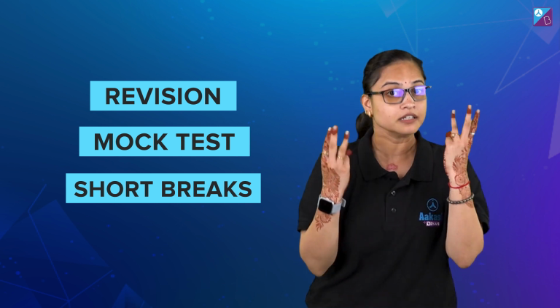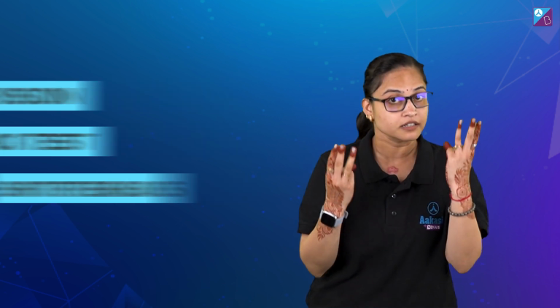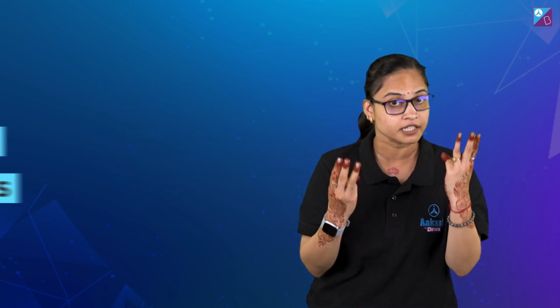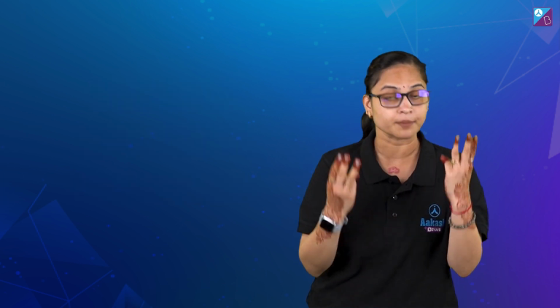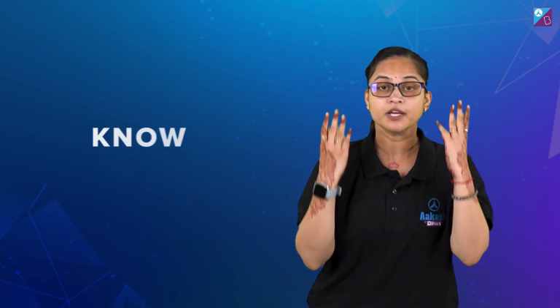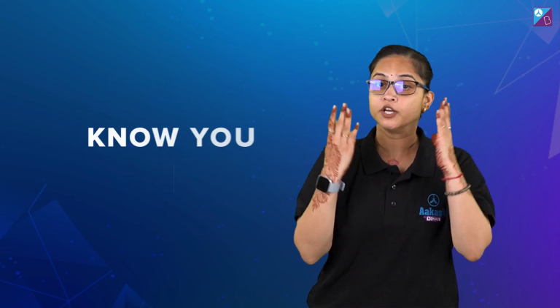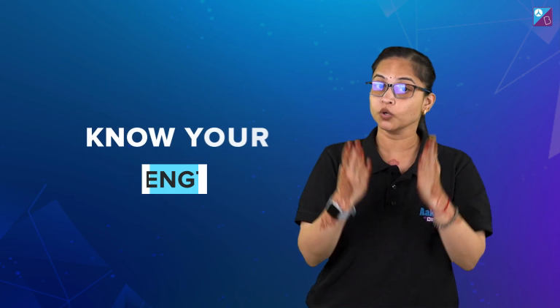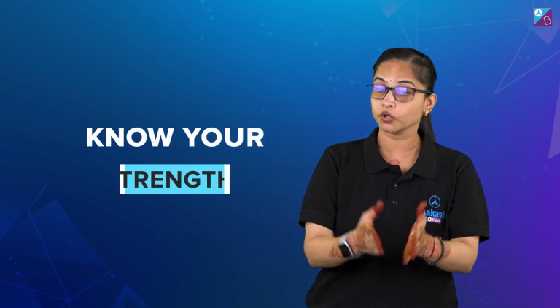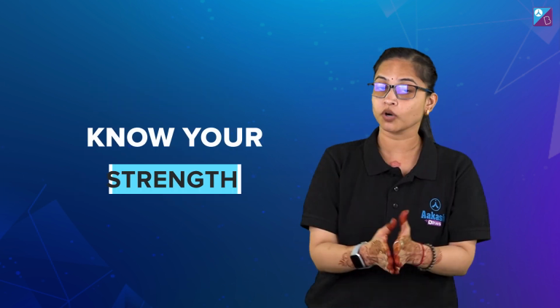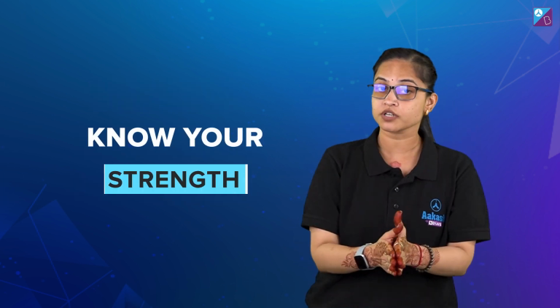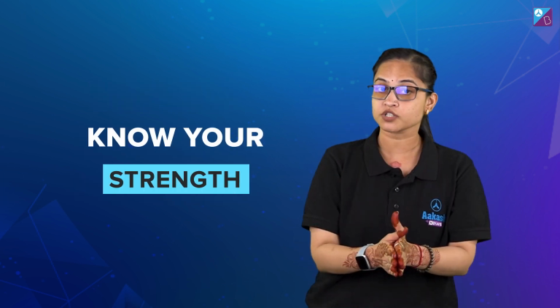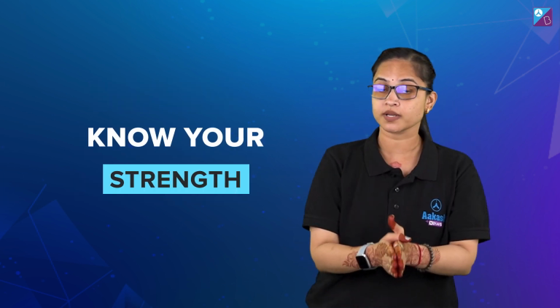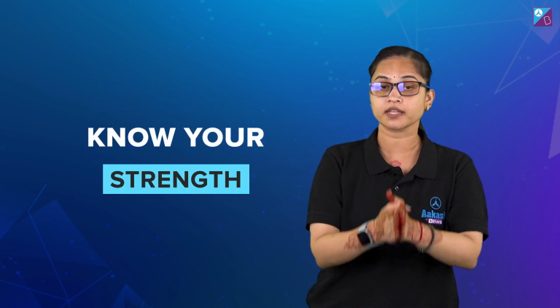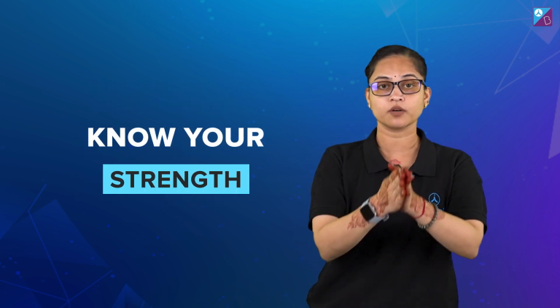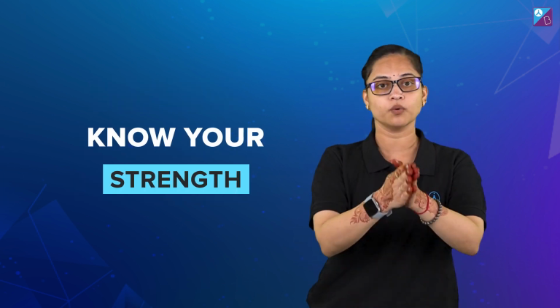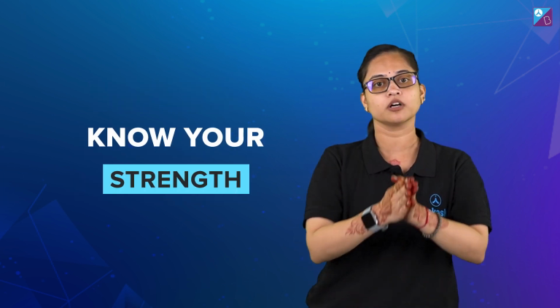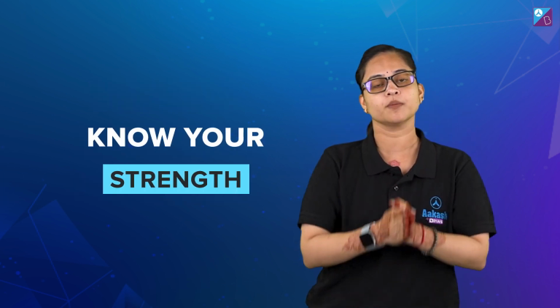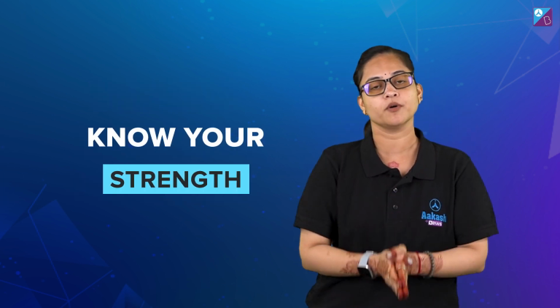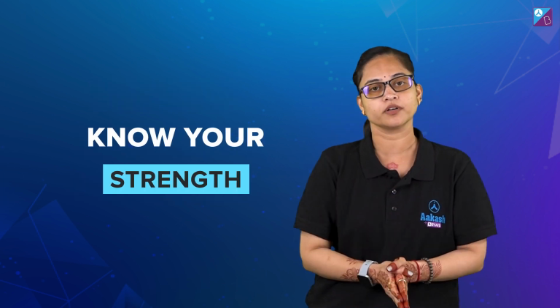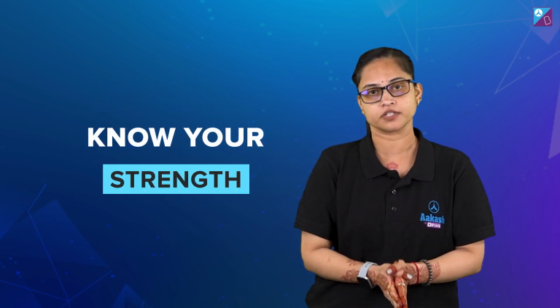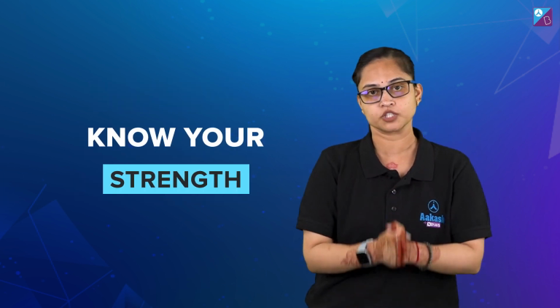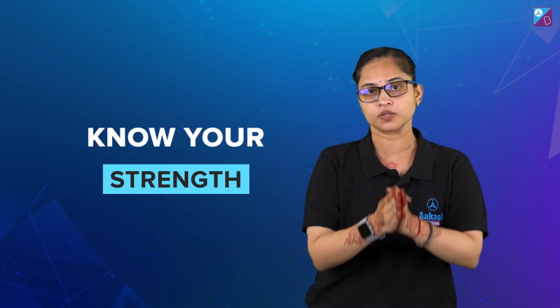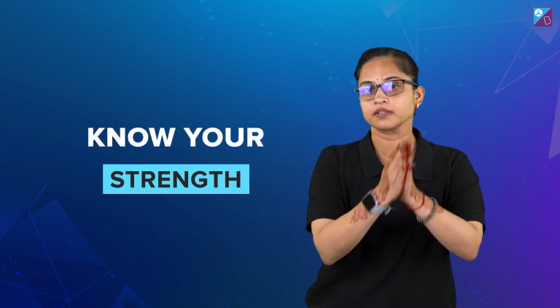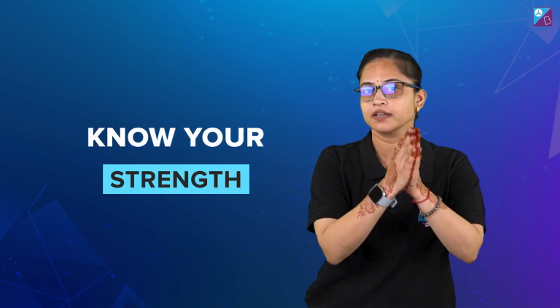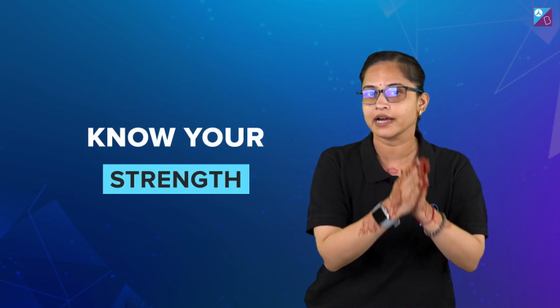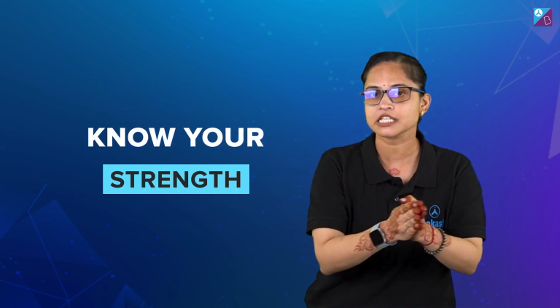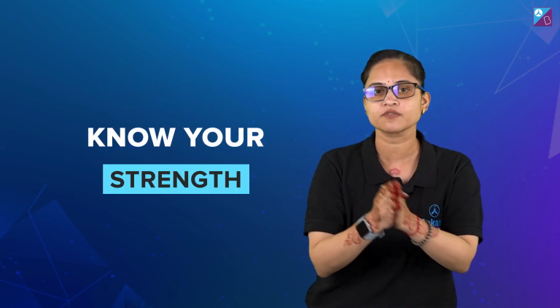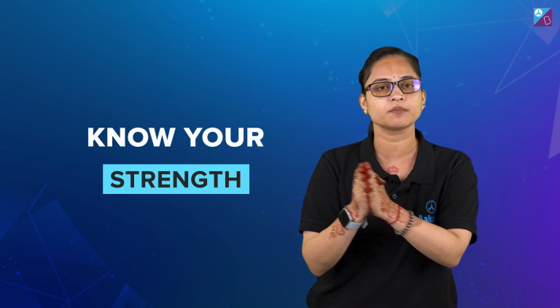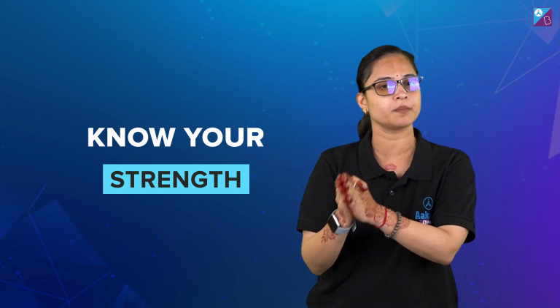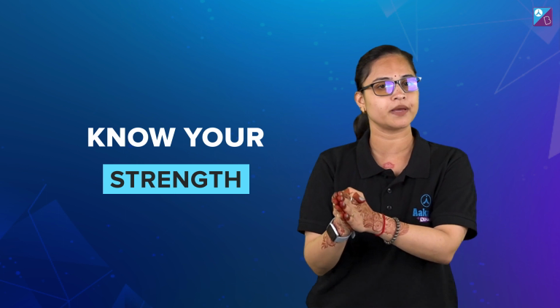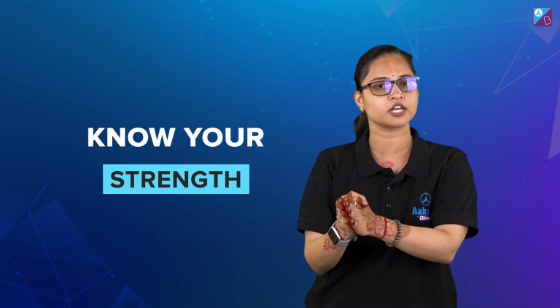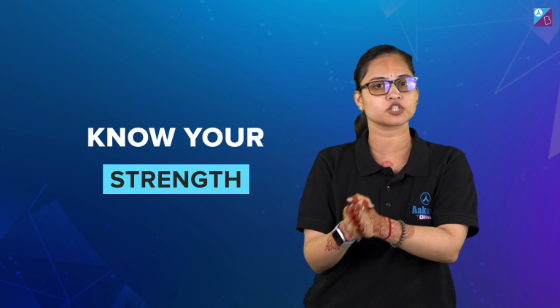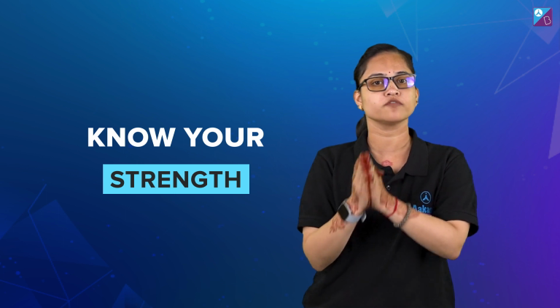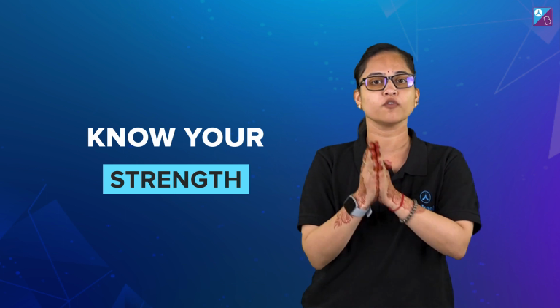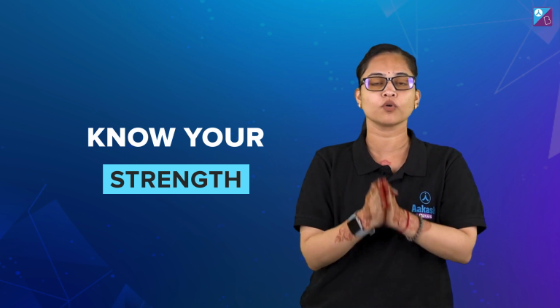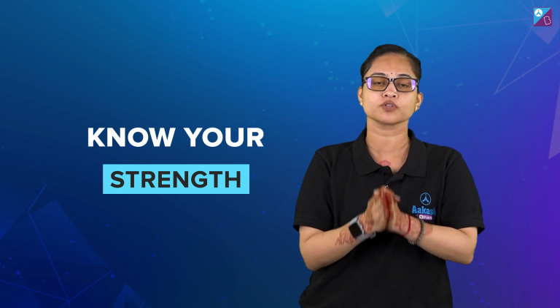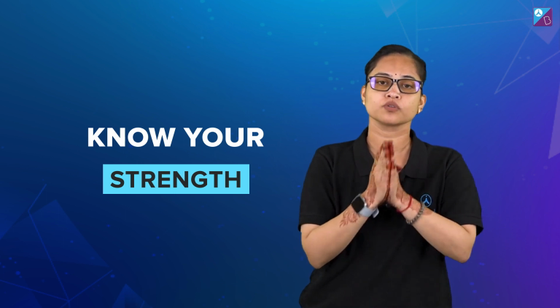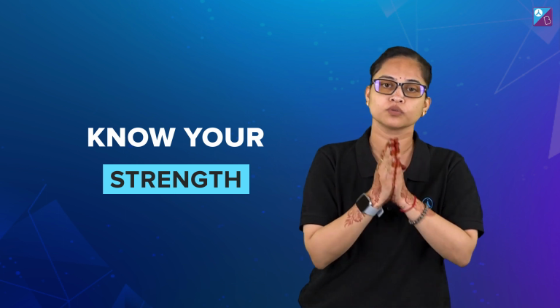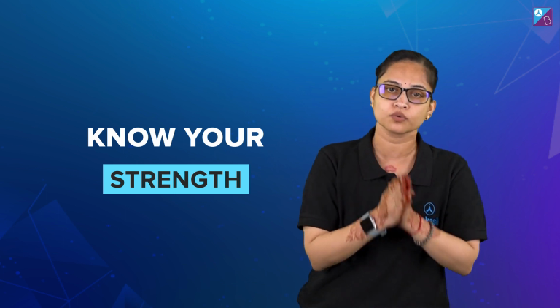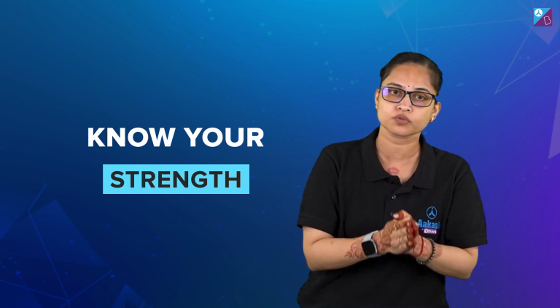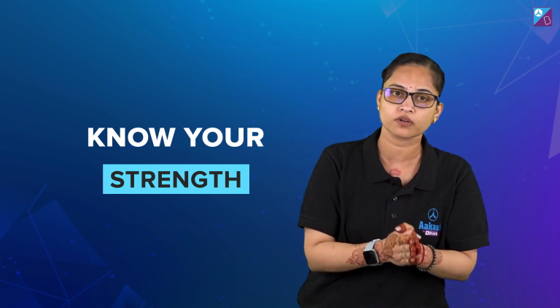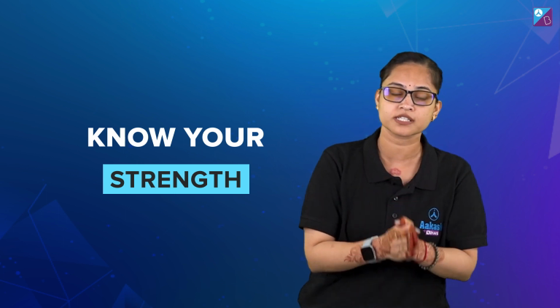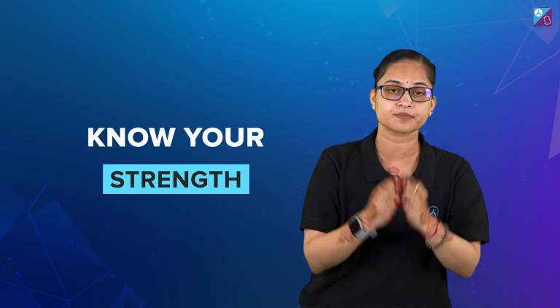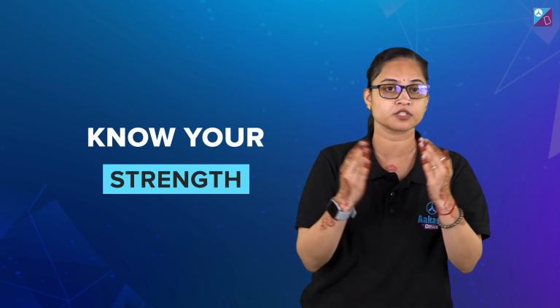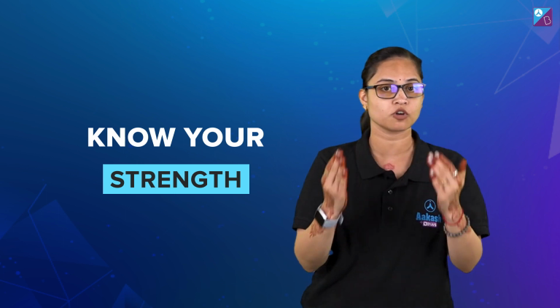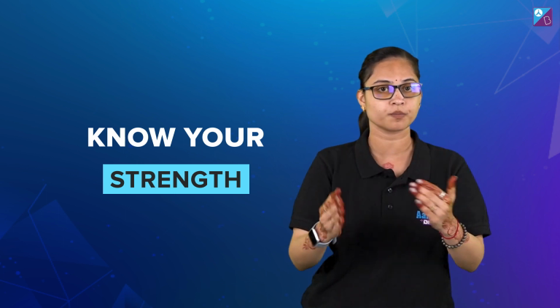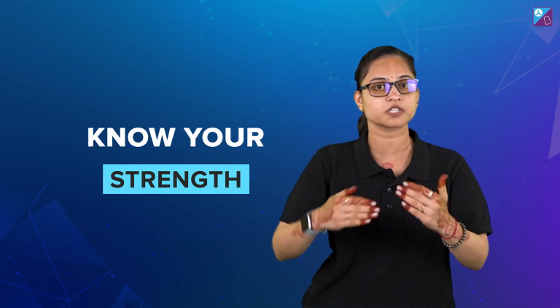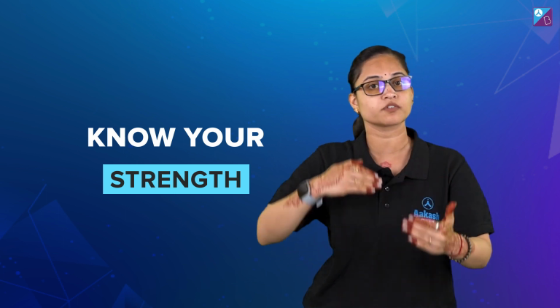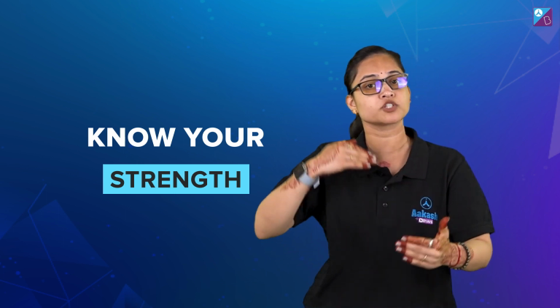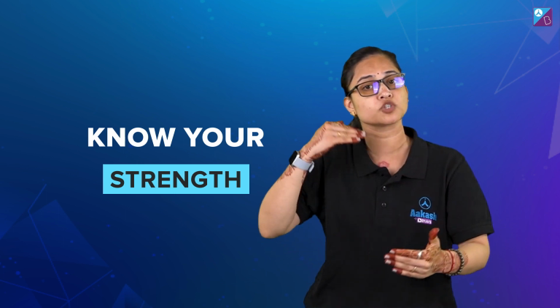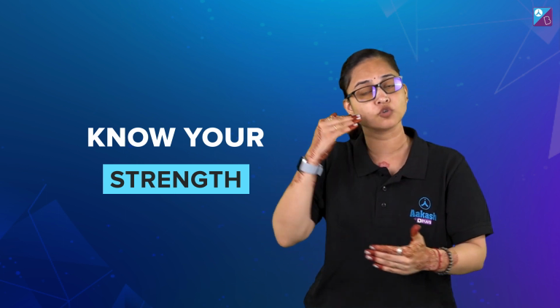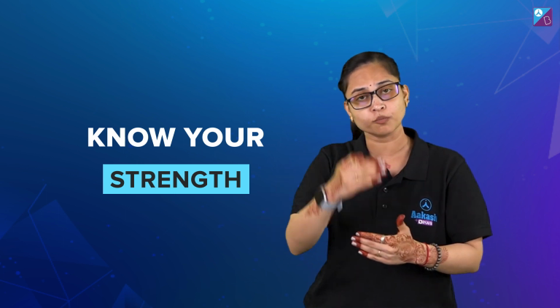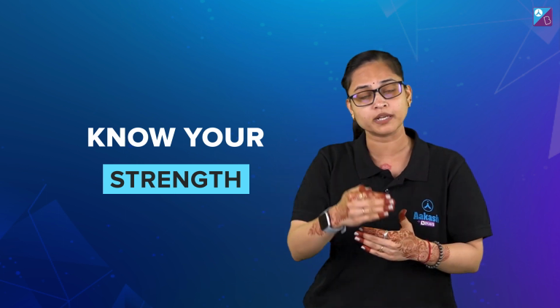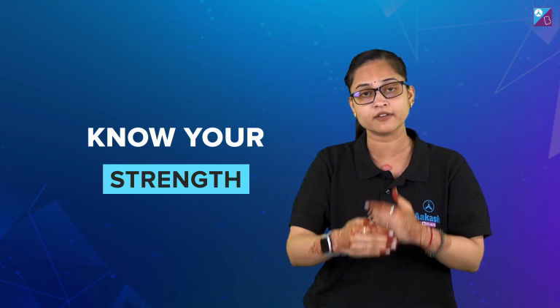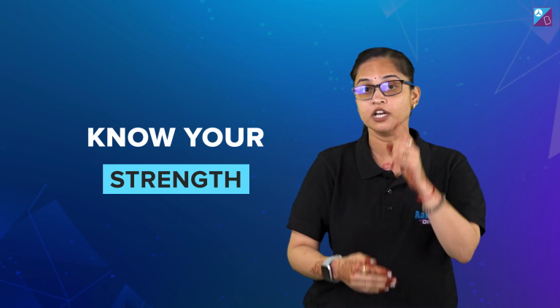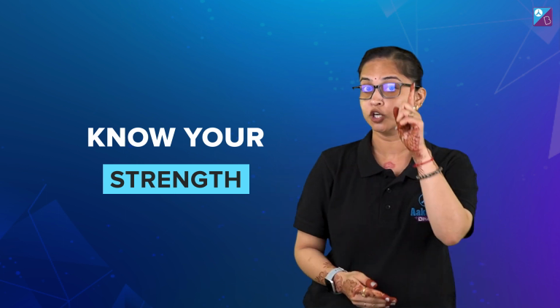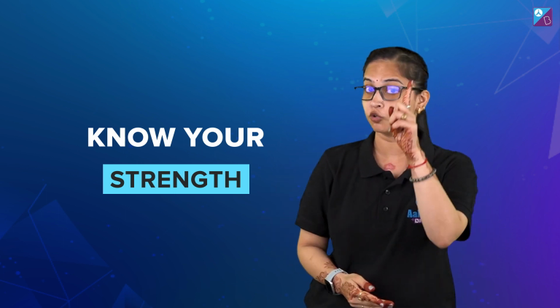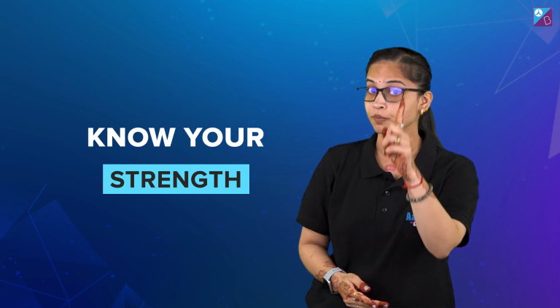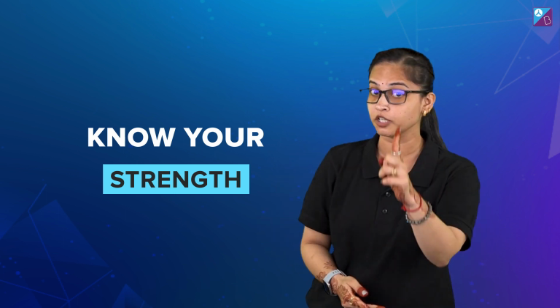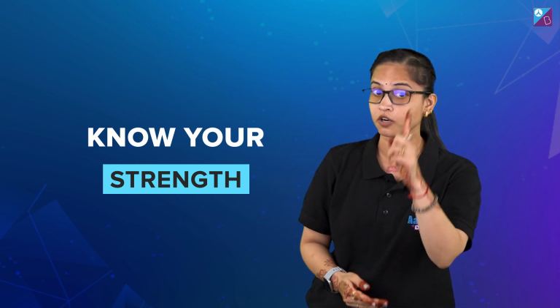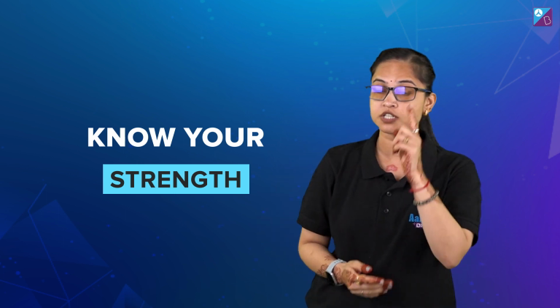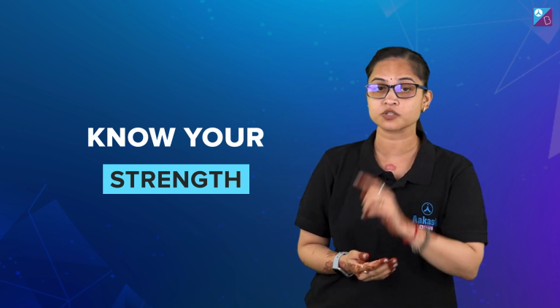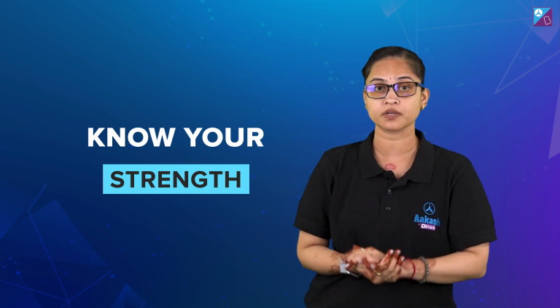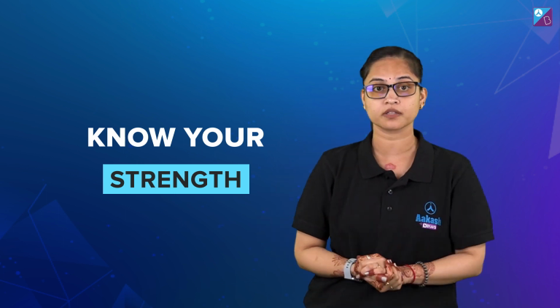Third tip: know your strength and work upon it. During the last week of preparation, focus on those concepts and topics which you believe to be your strength.